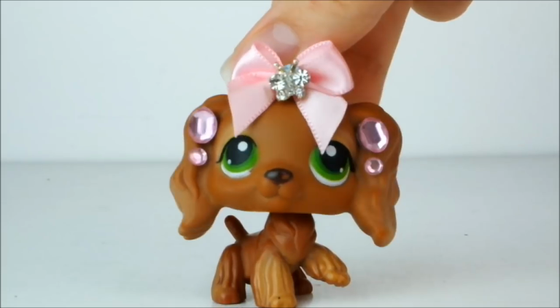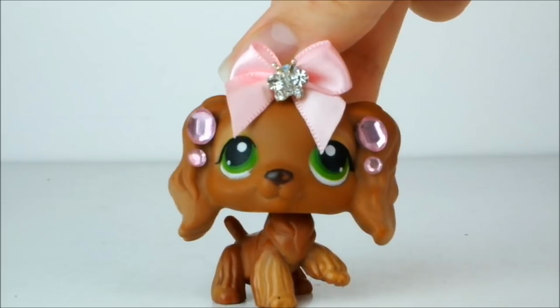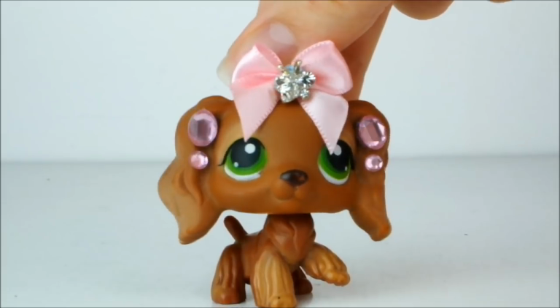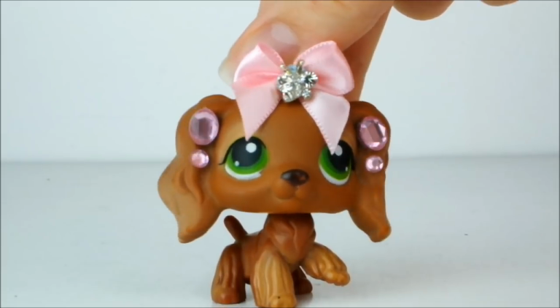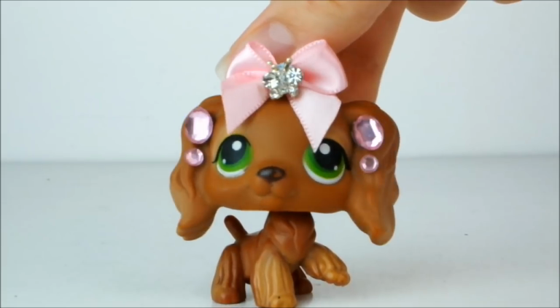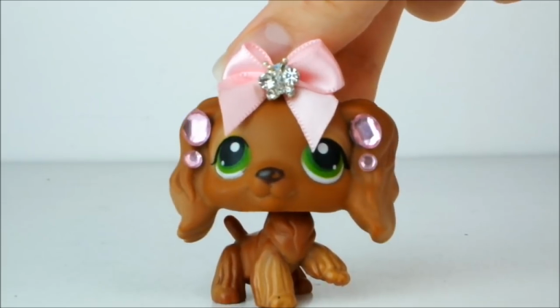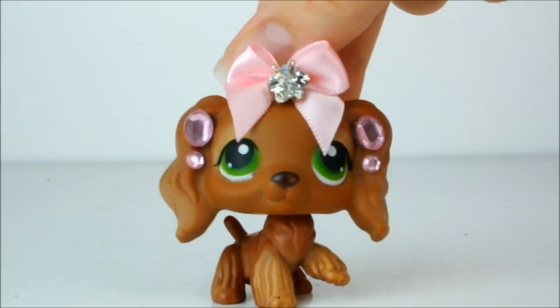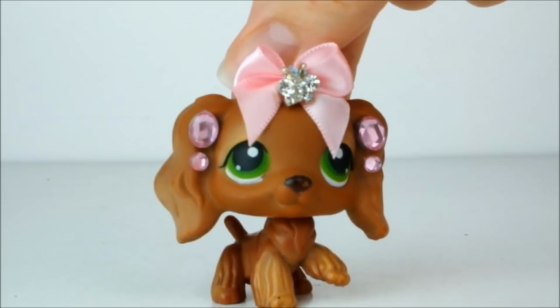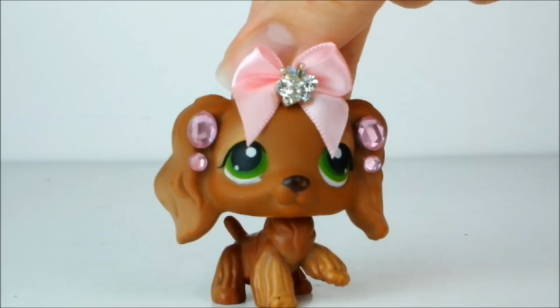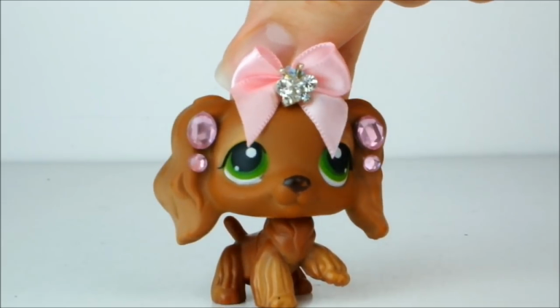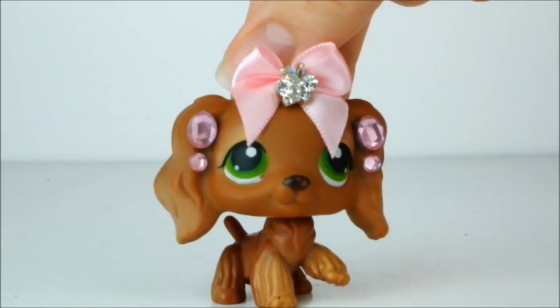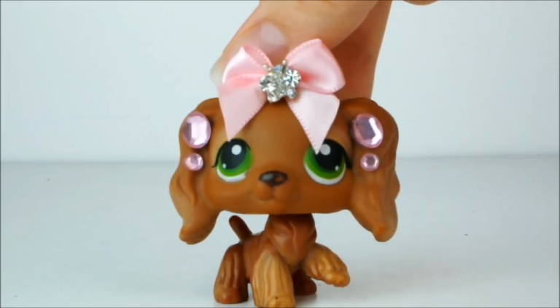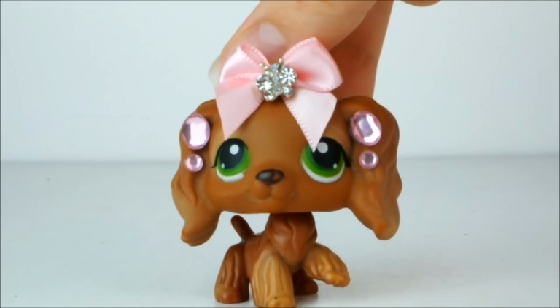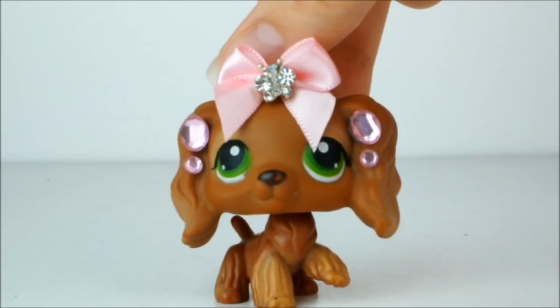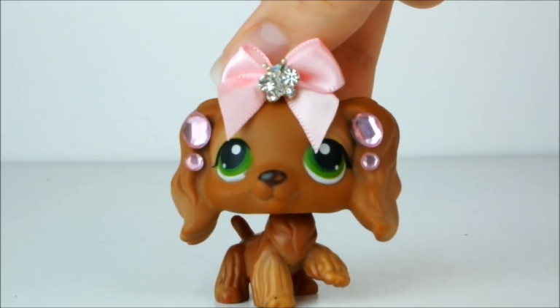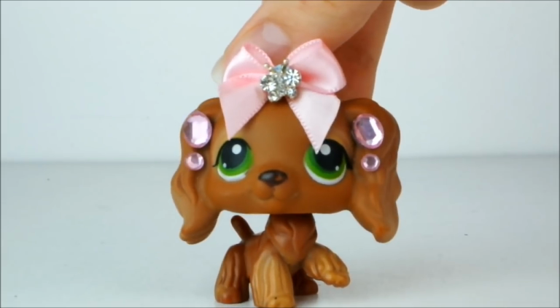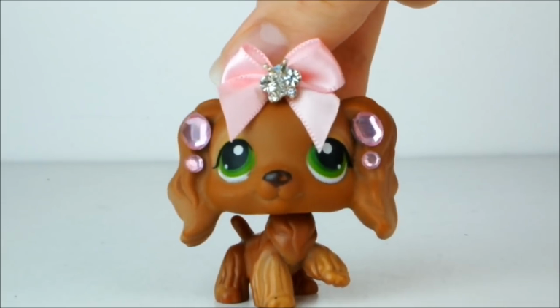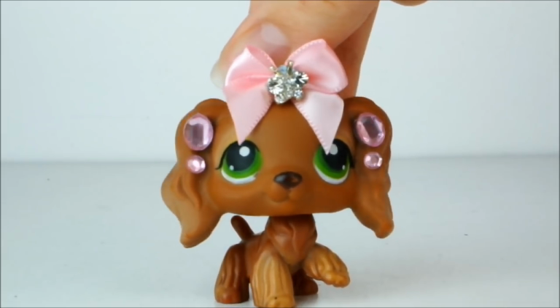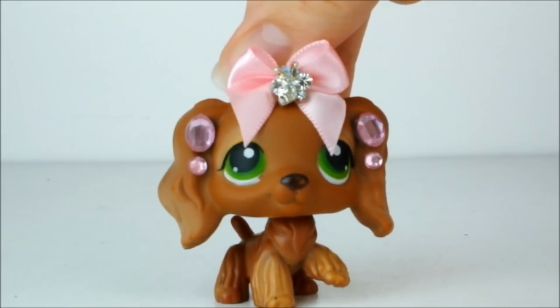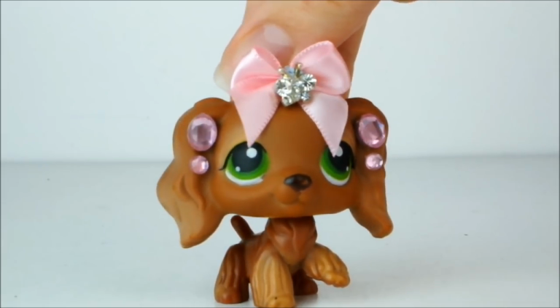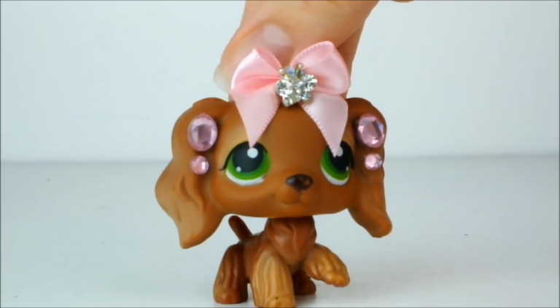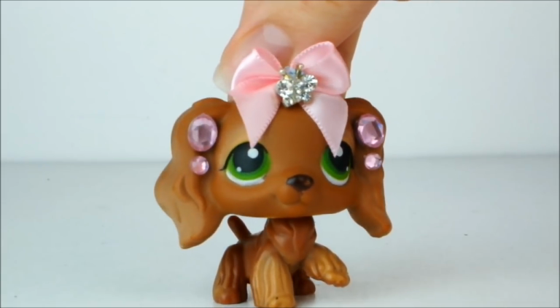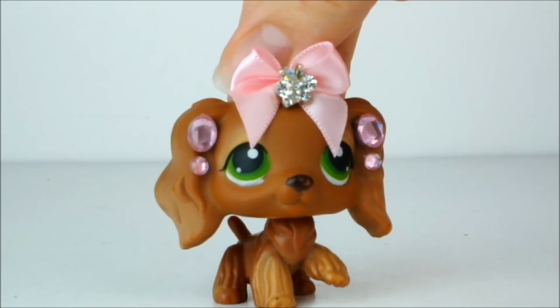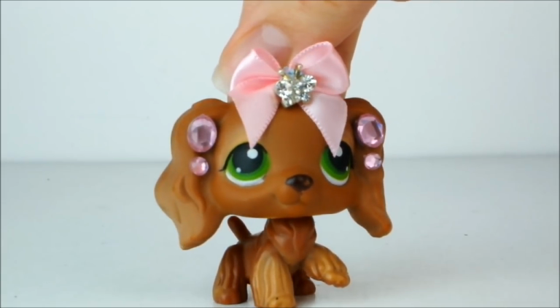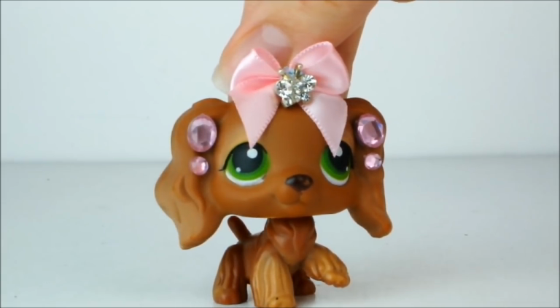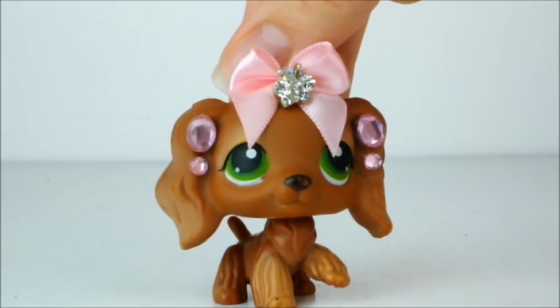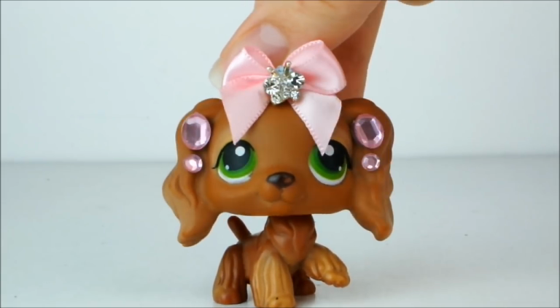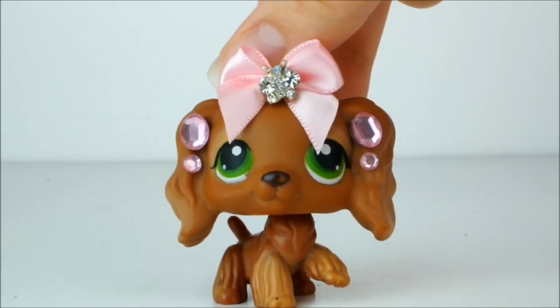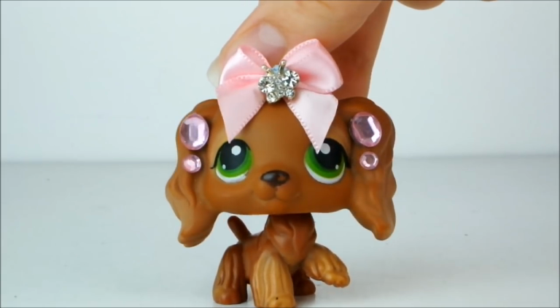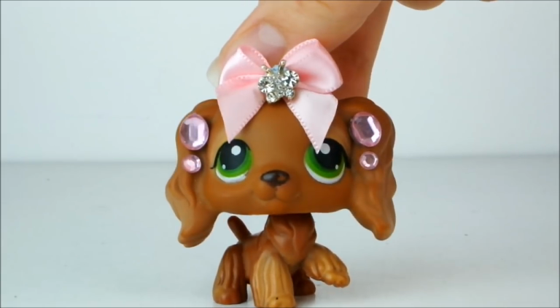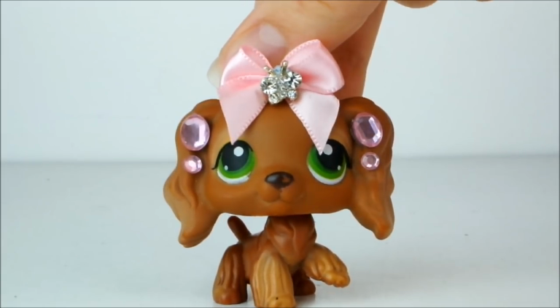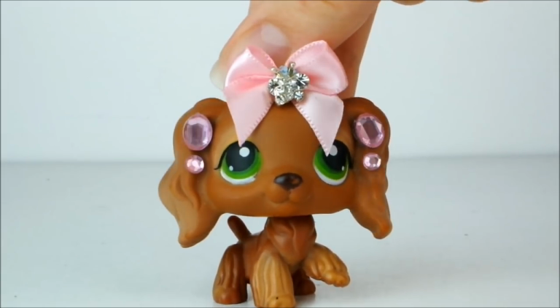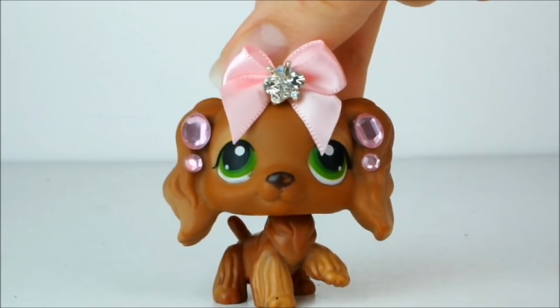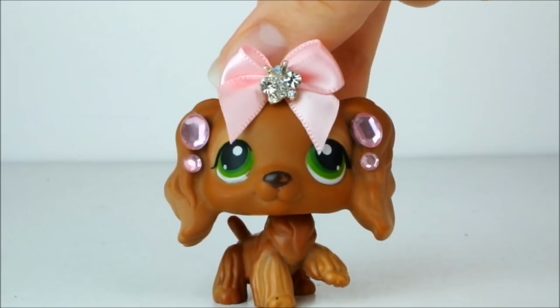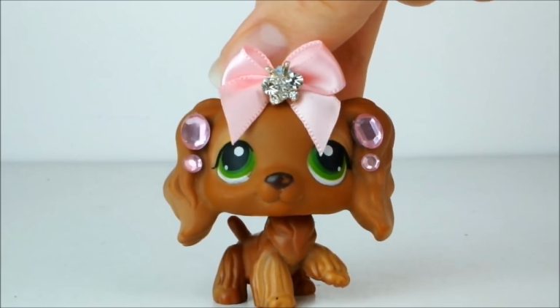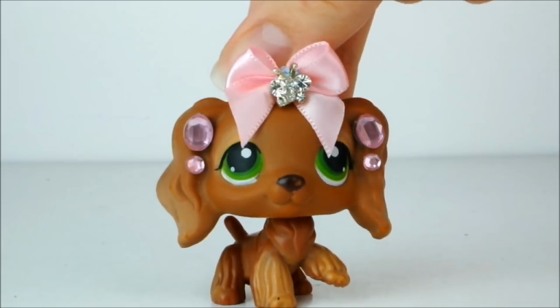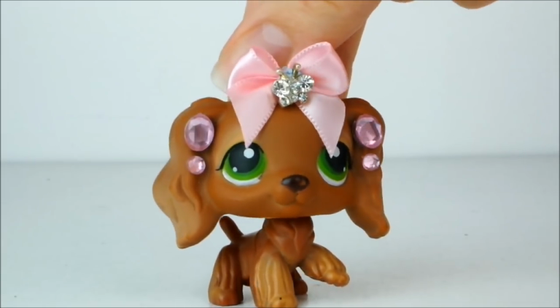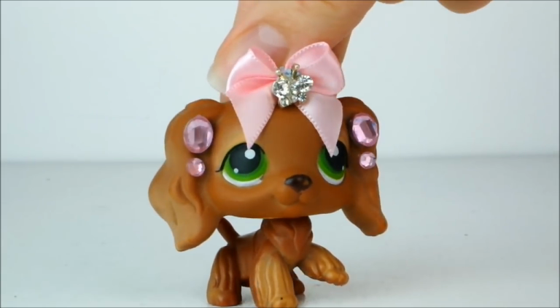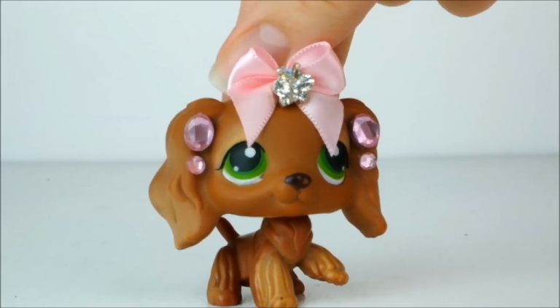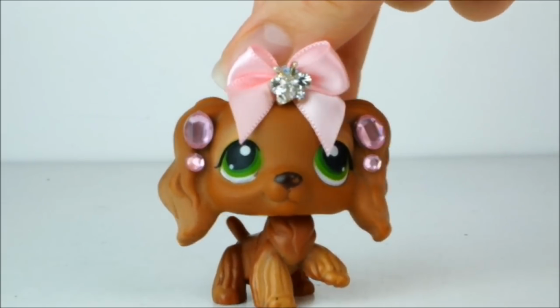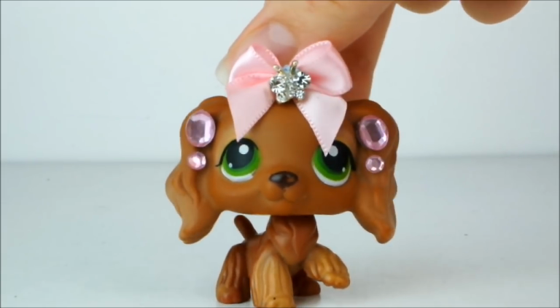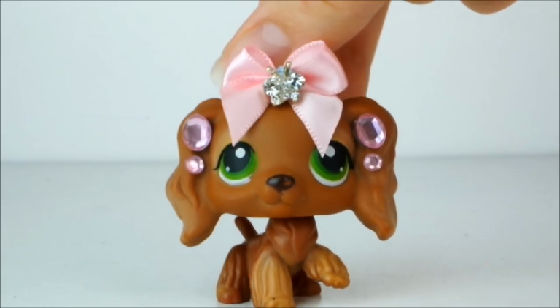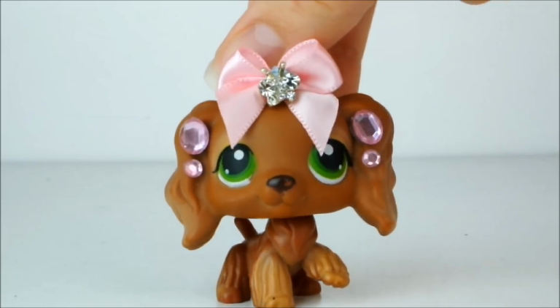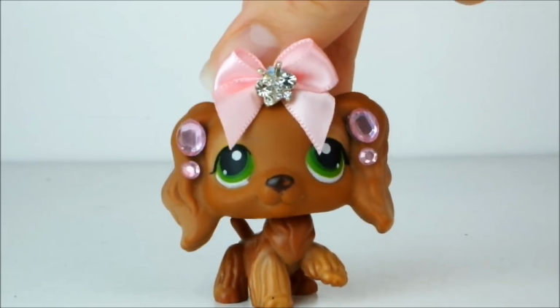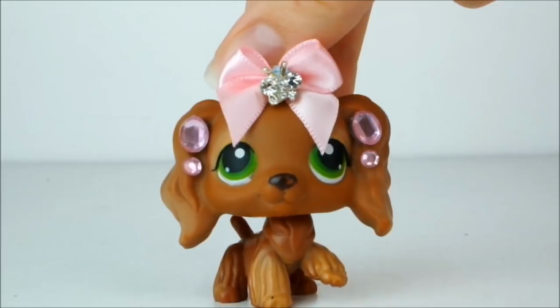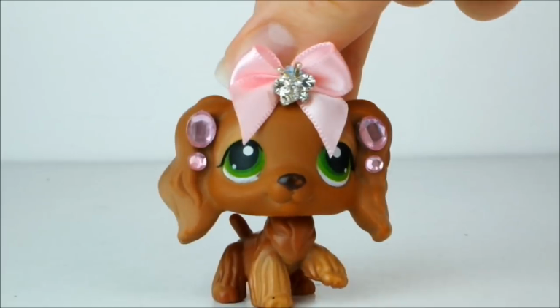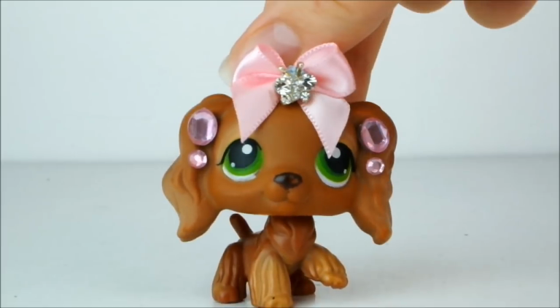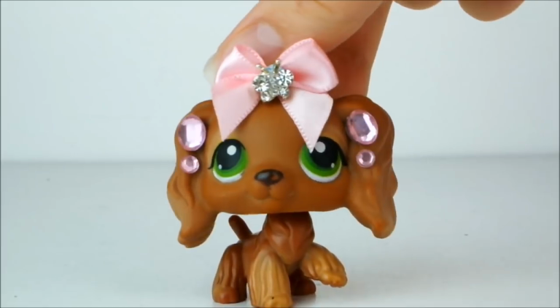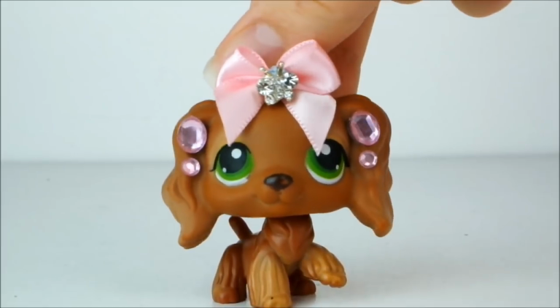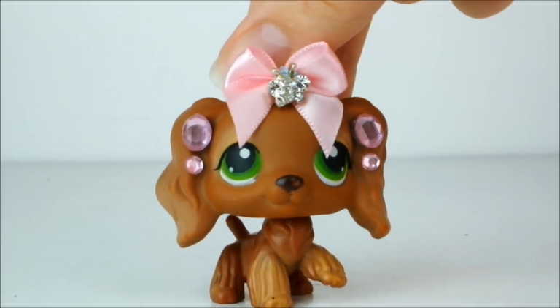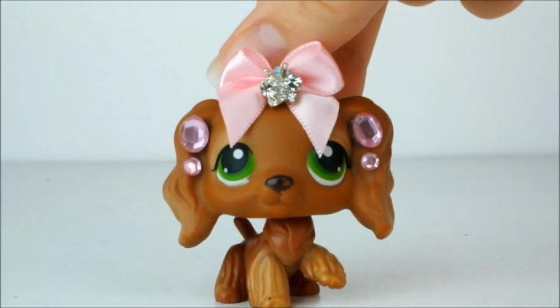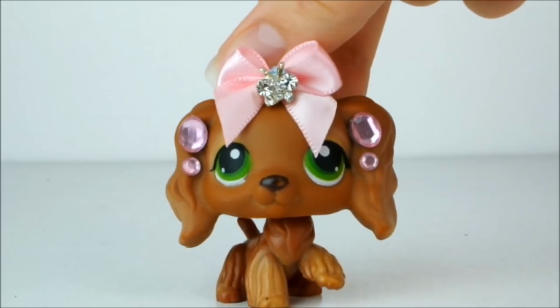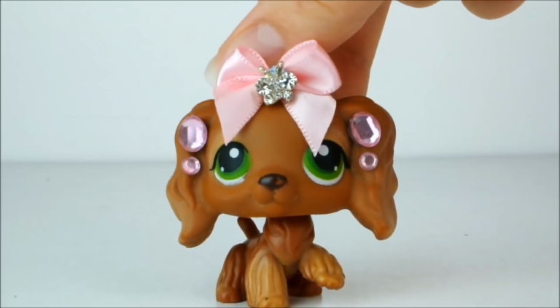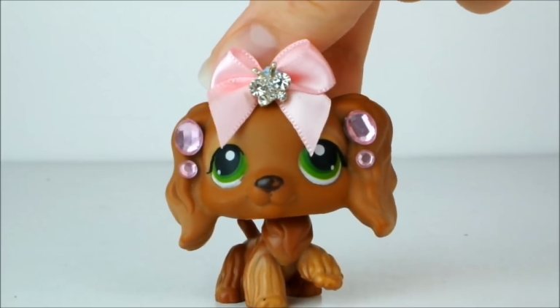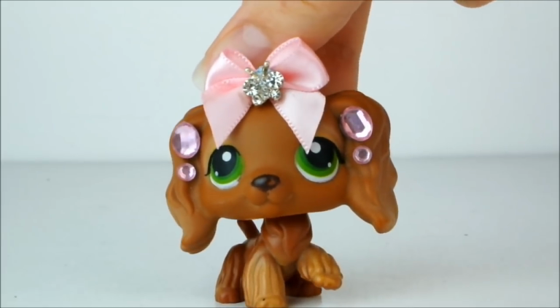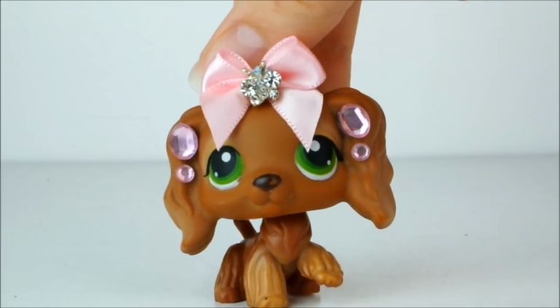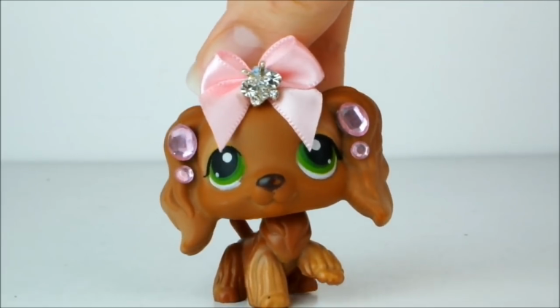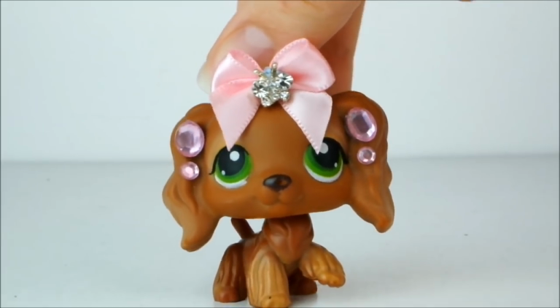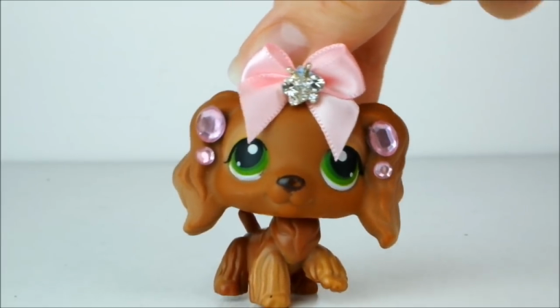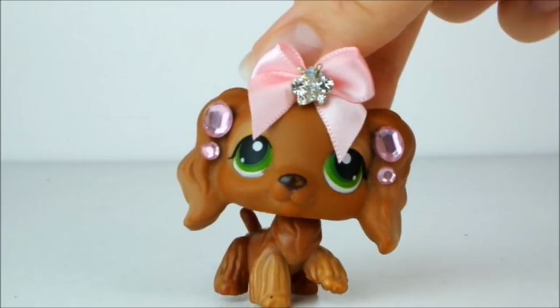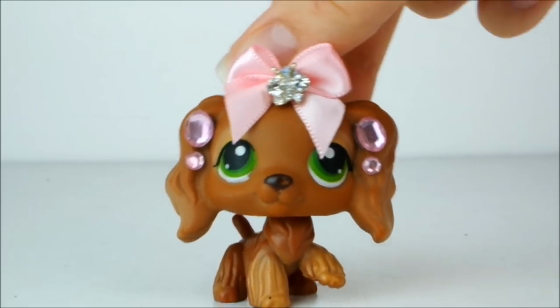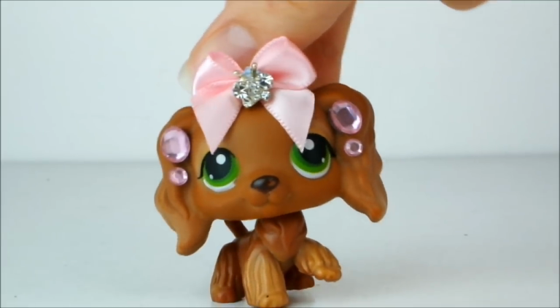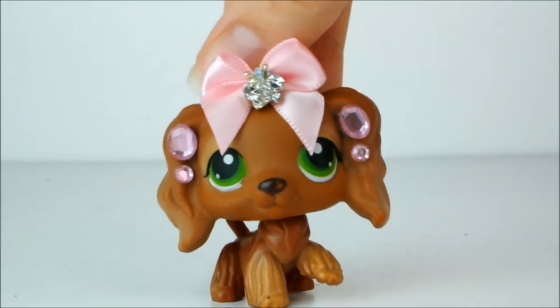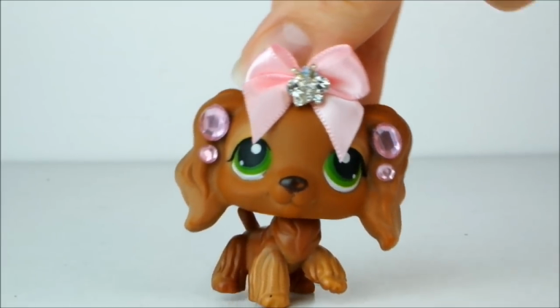Hello everyone, it's Cleo here, and today I'm going to be showing you a really huge LPS haul. Let's go!